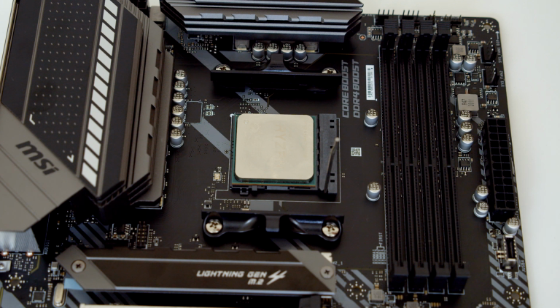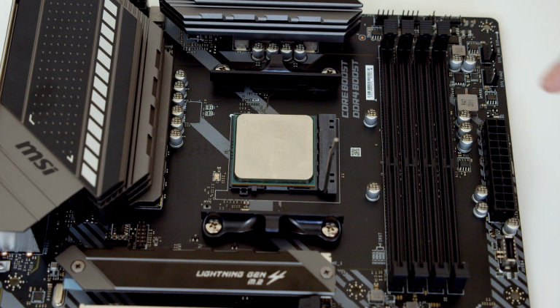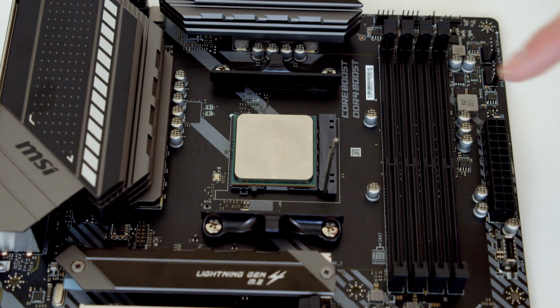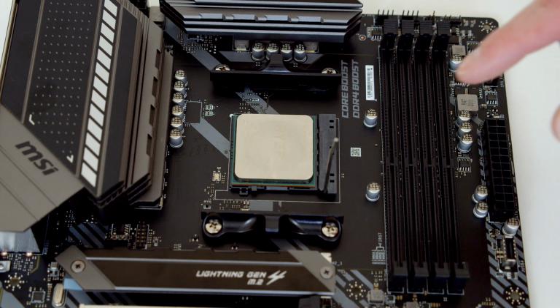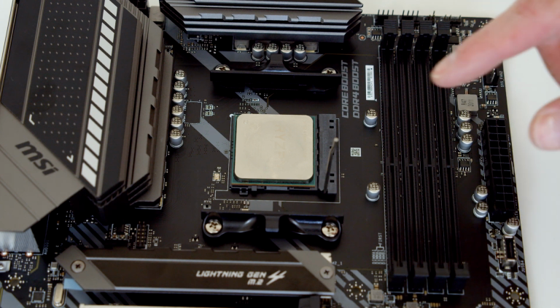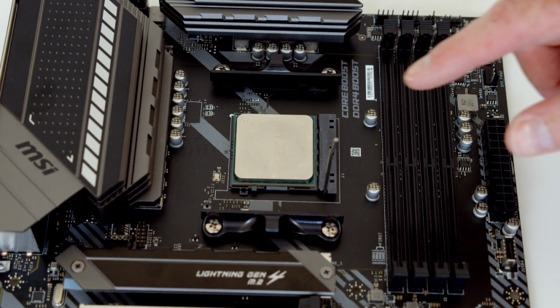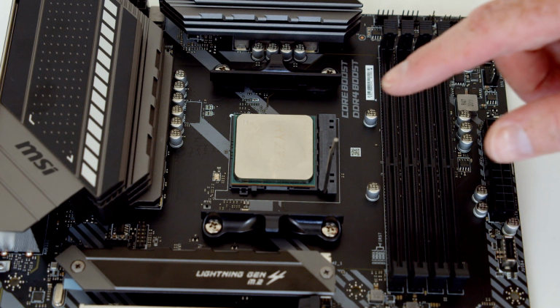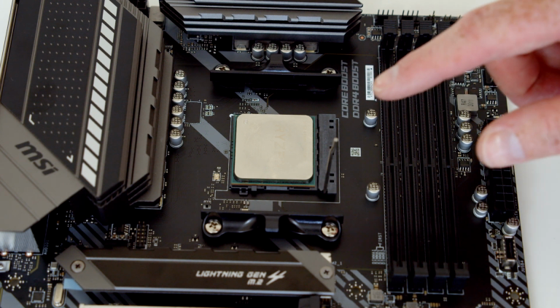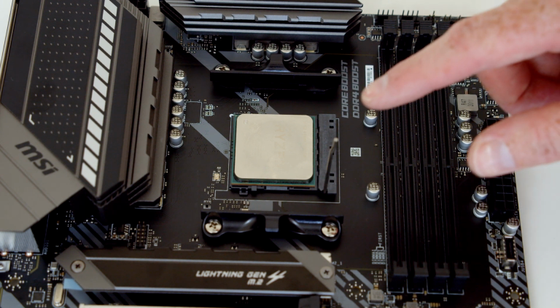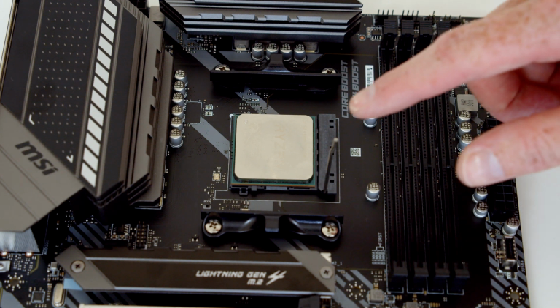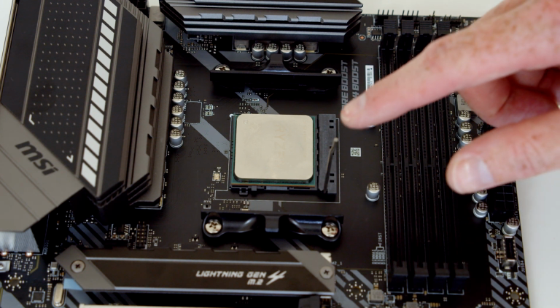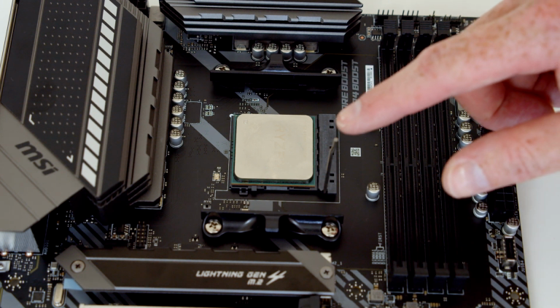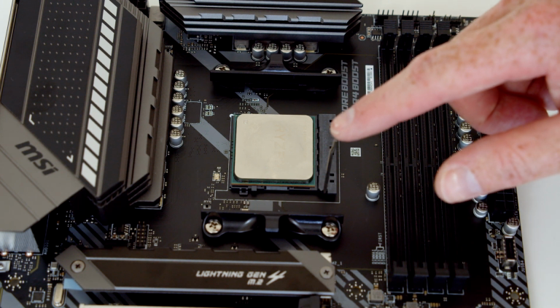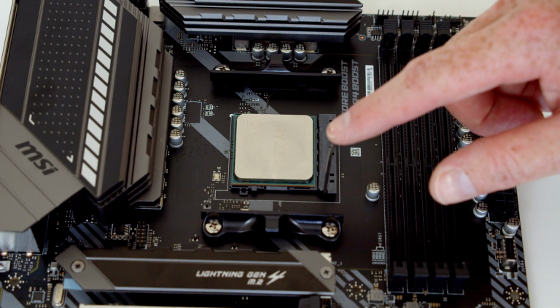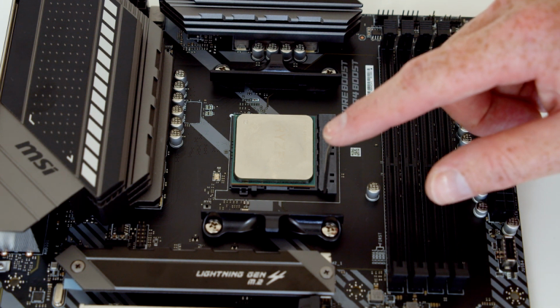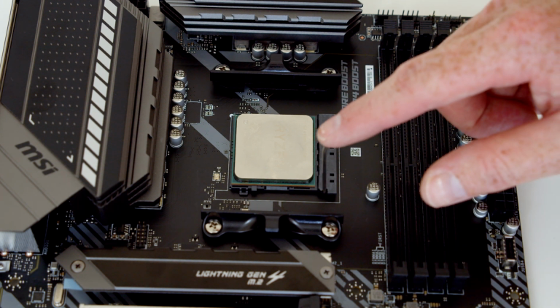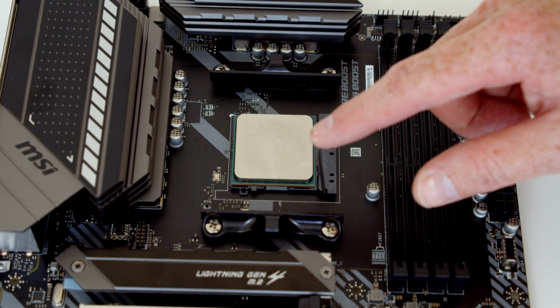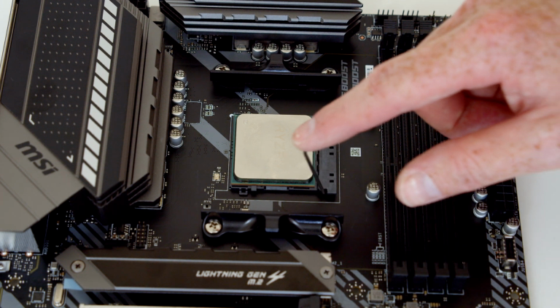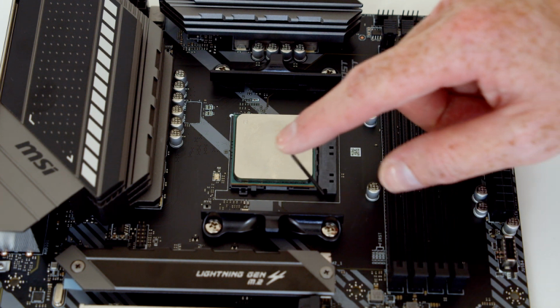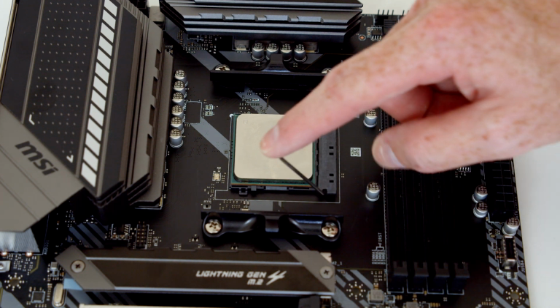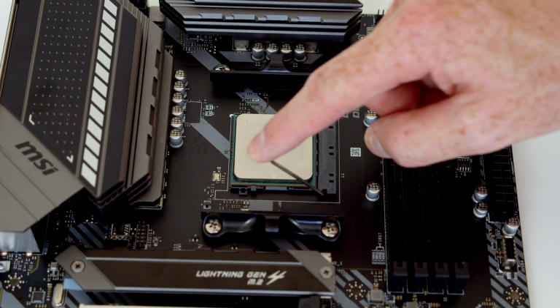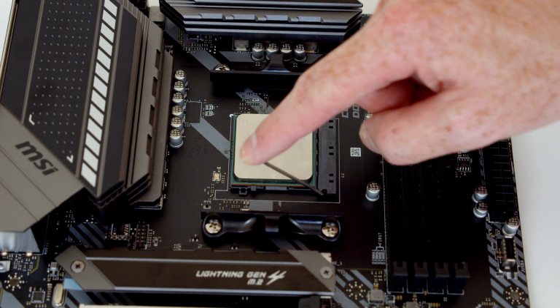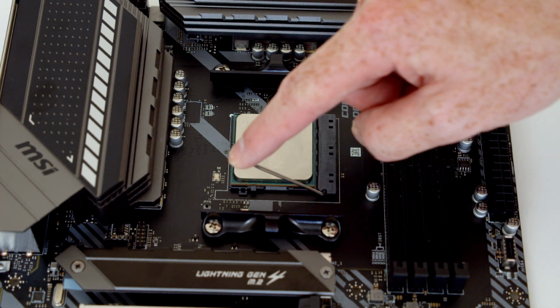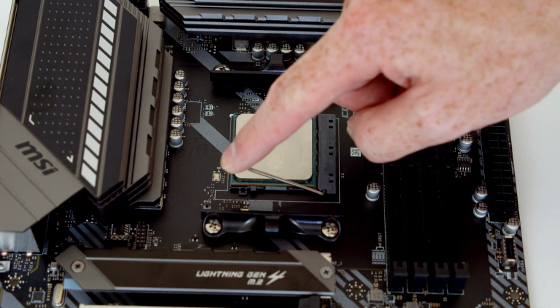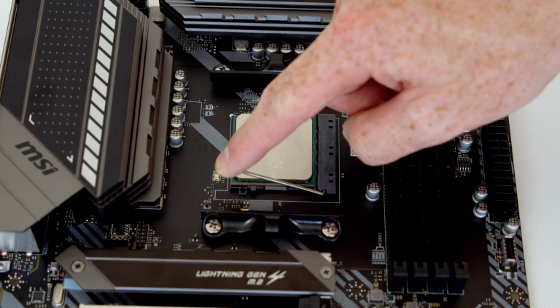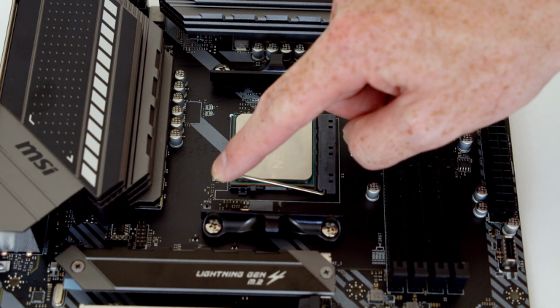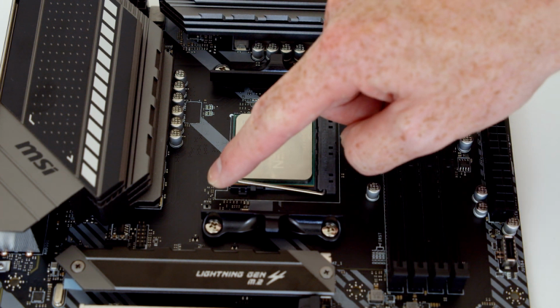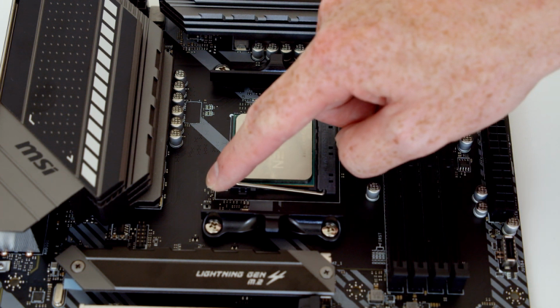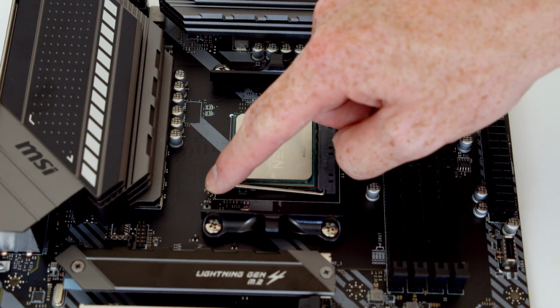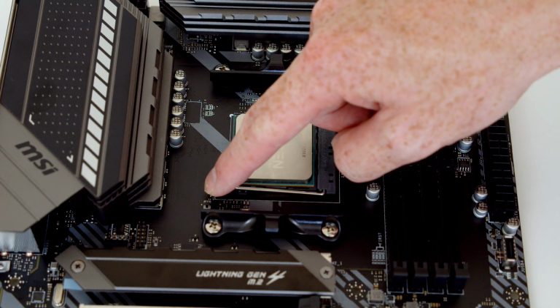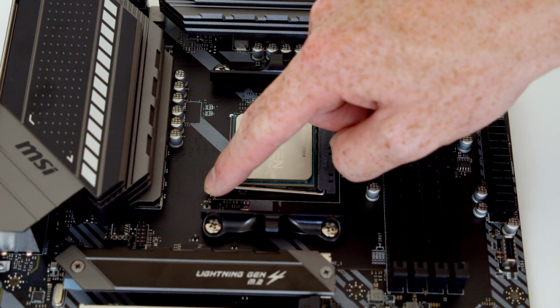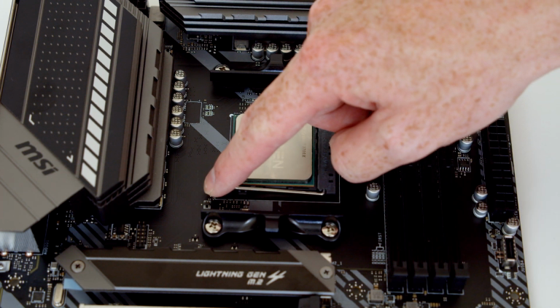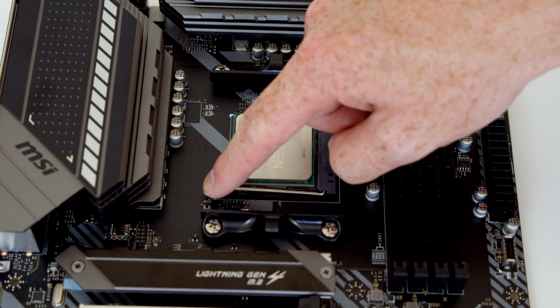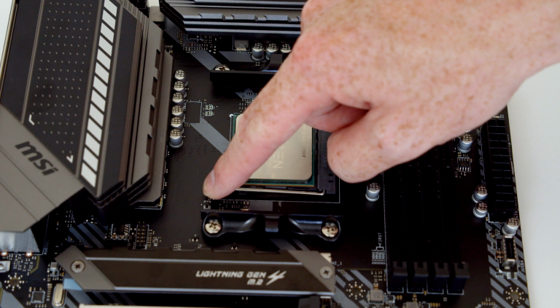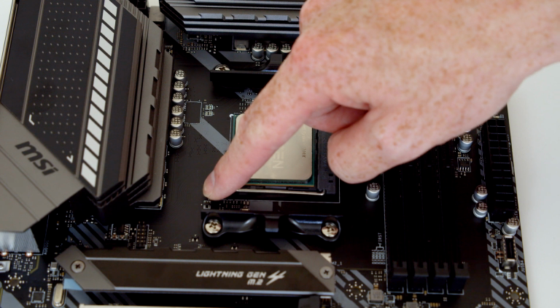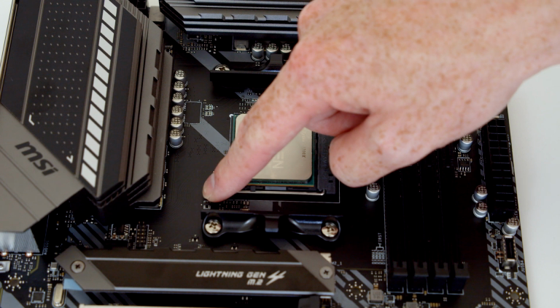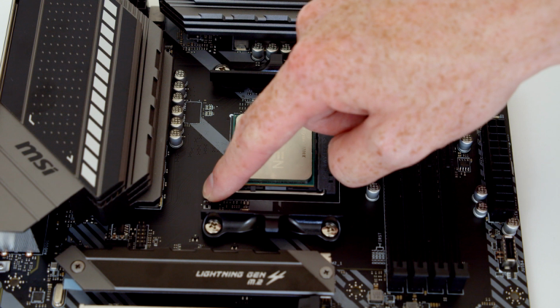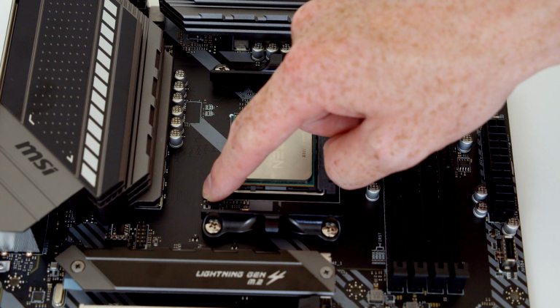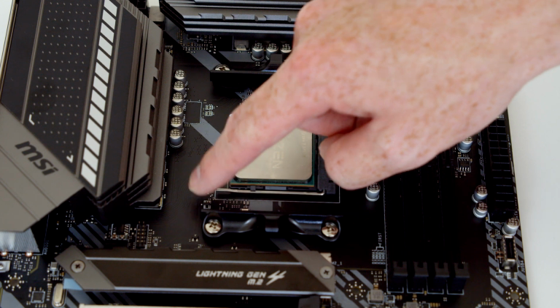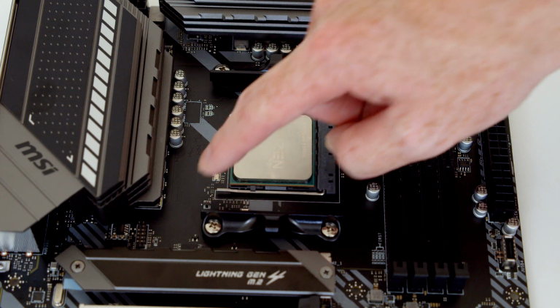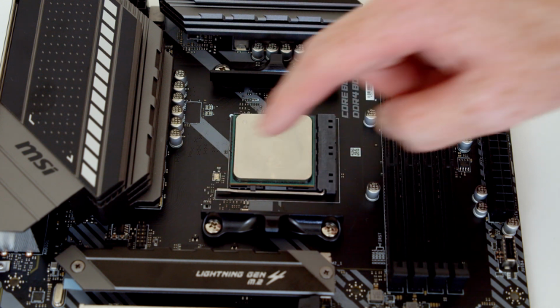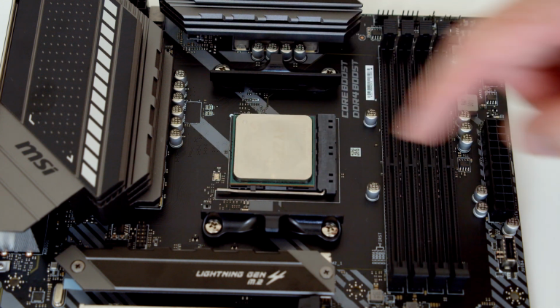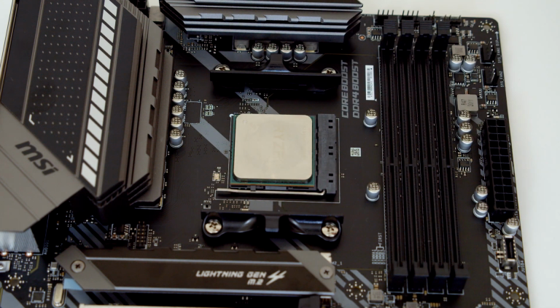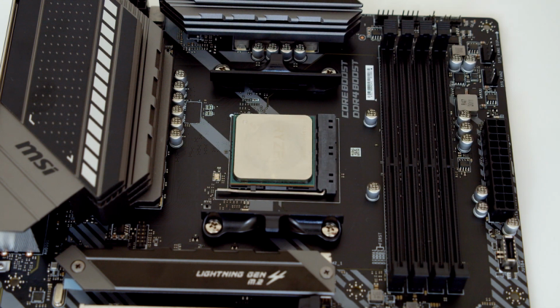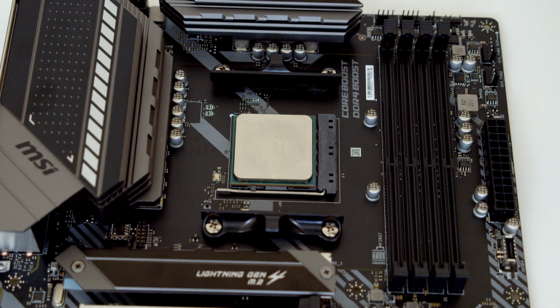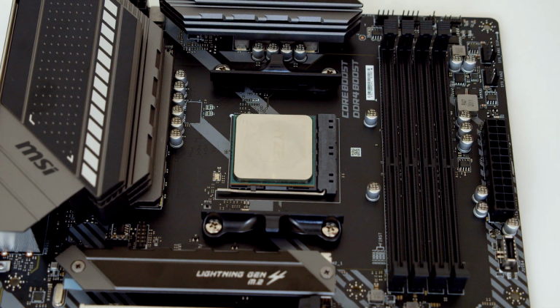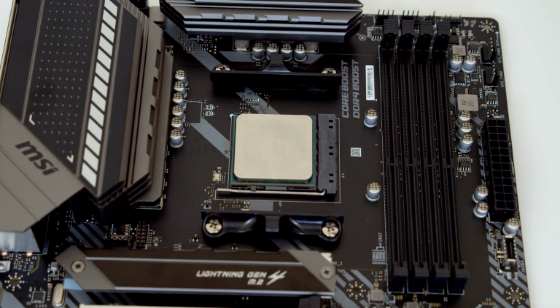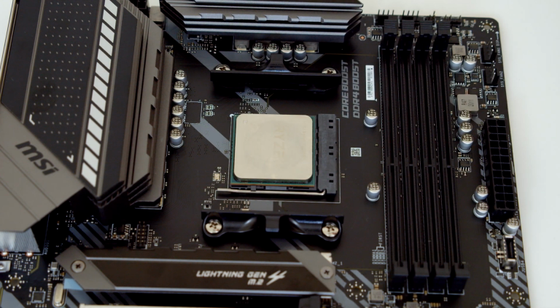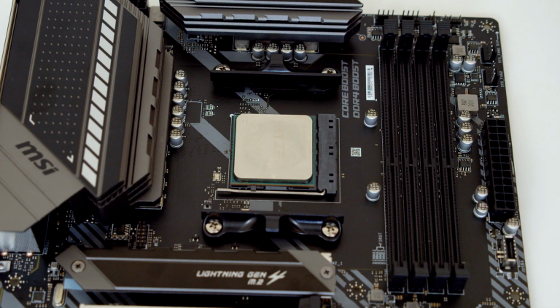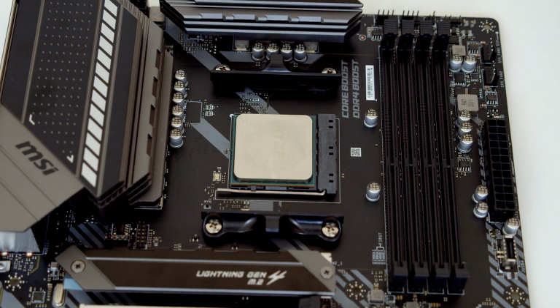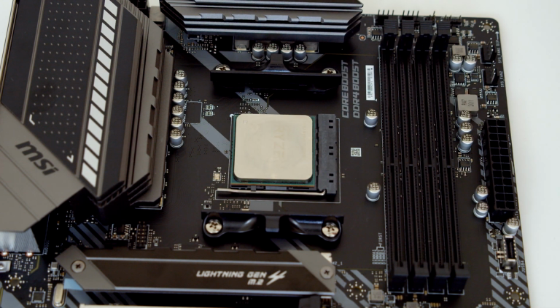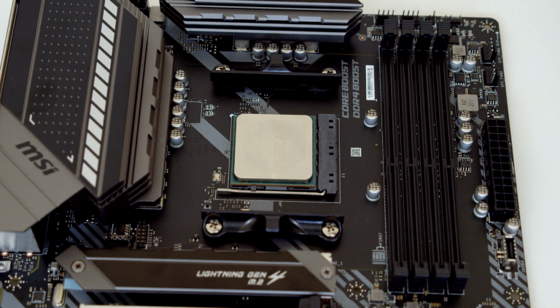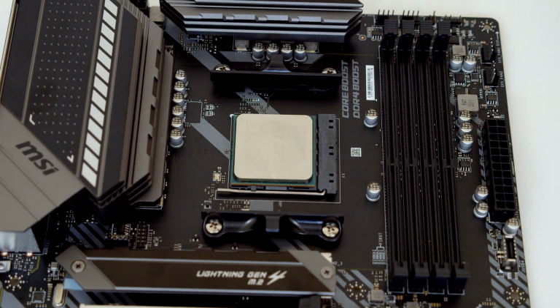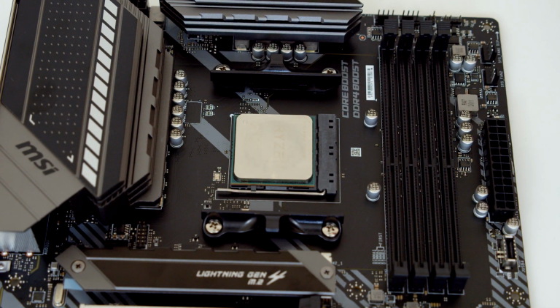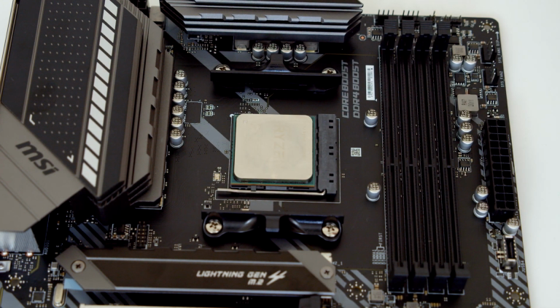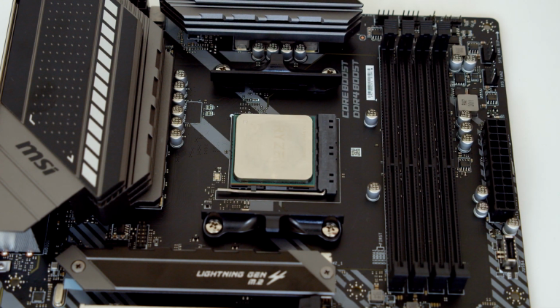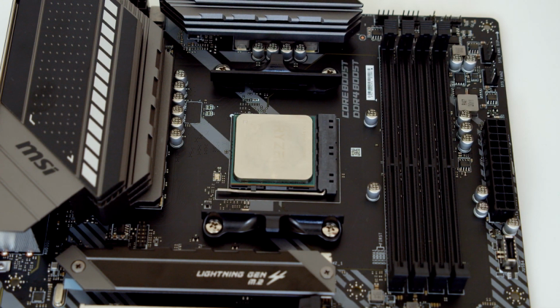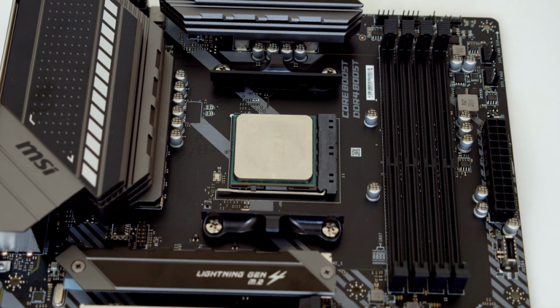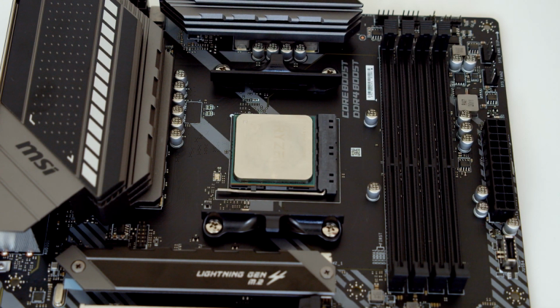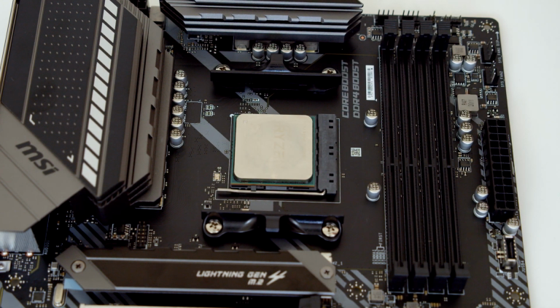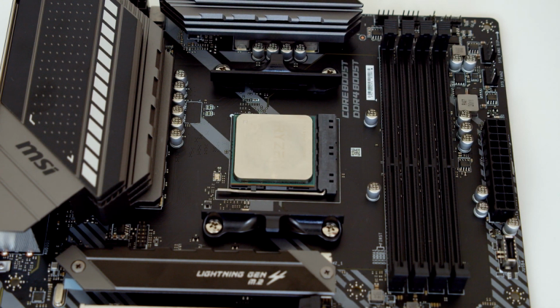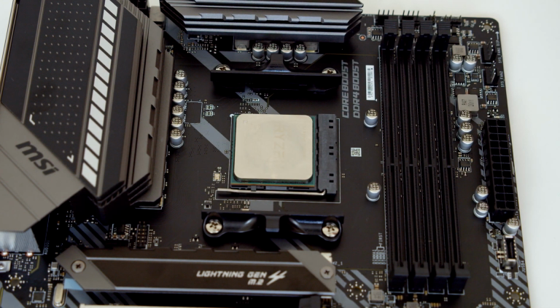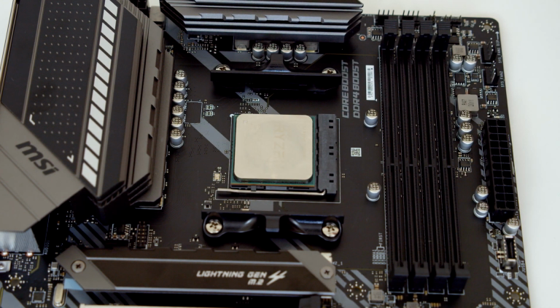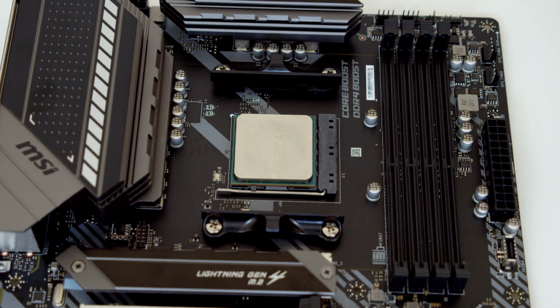To secure the CPU in the socket, all we need to do is close this little lever and we've now installed our CPU.